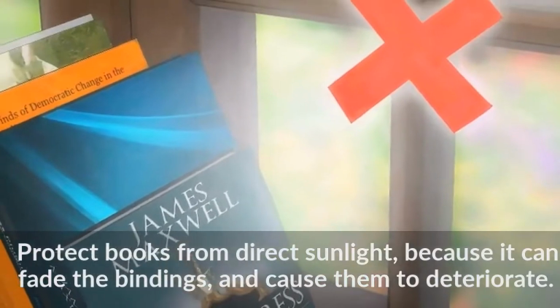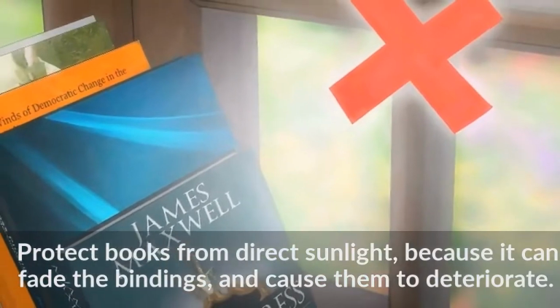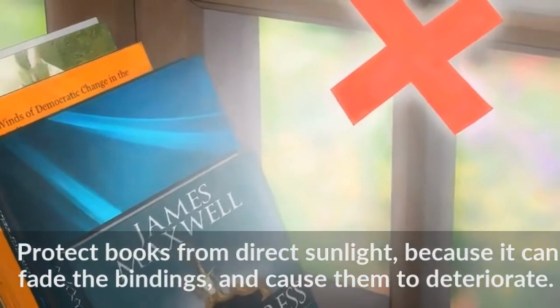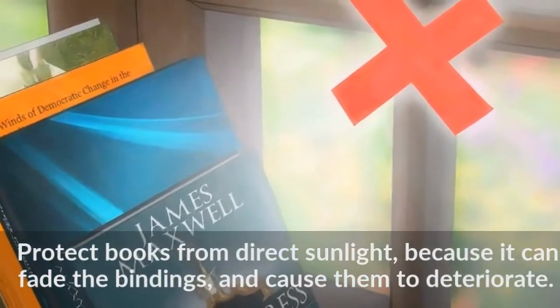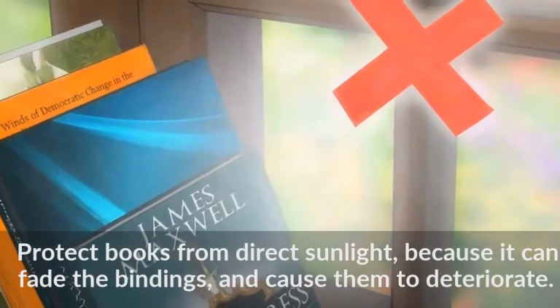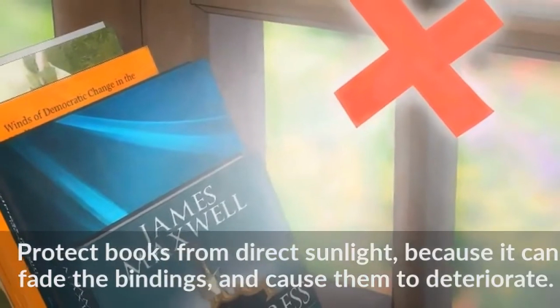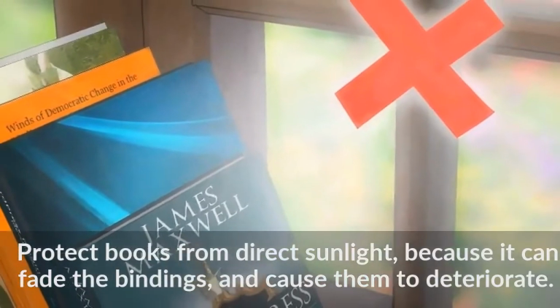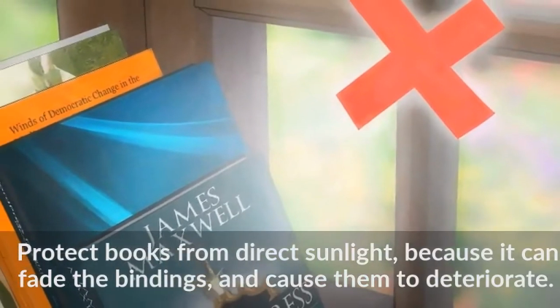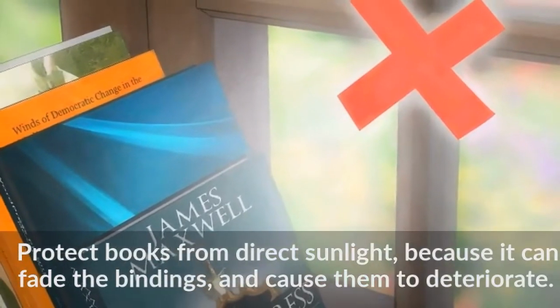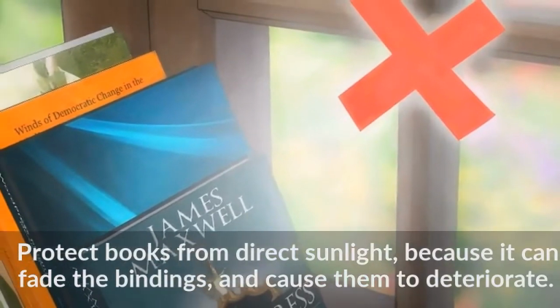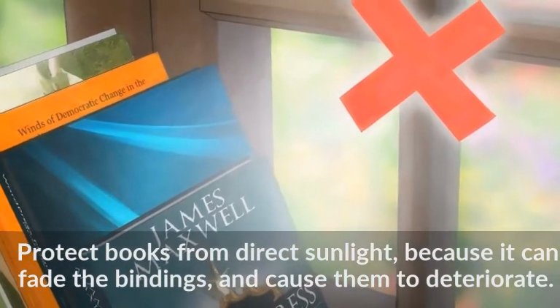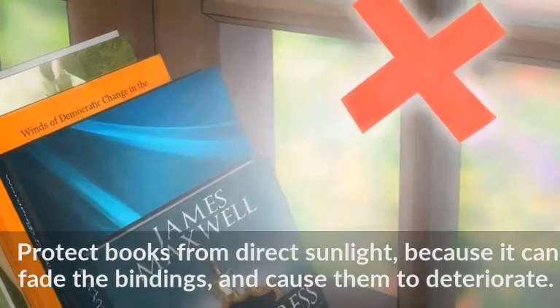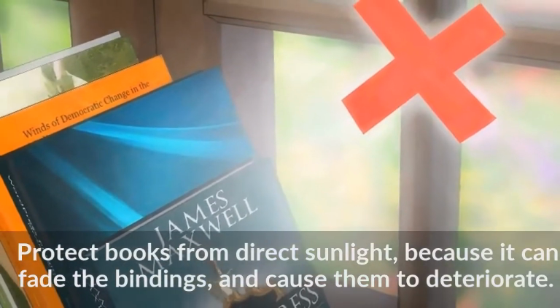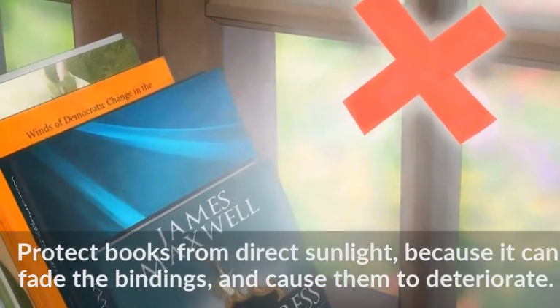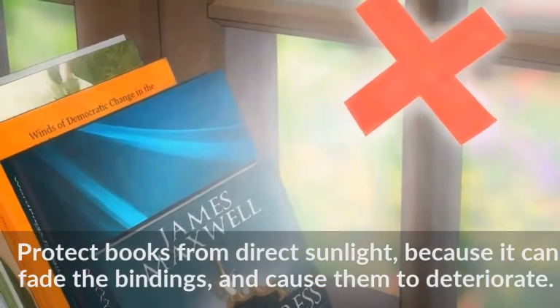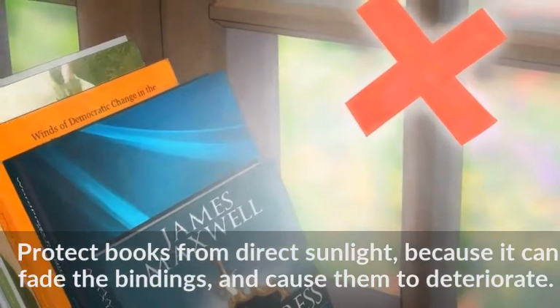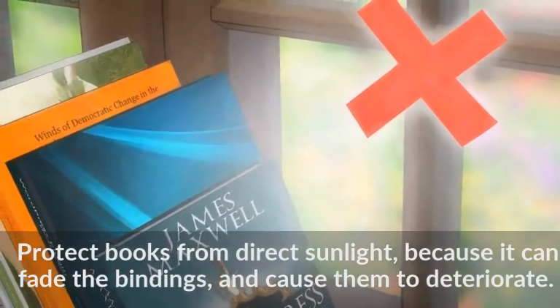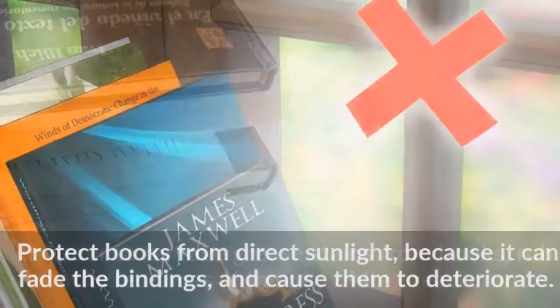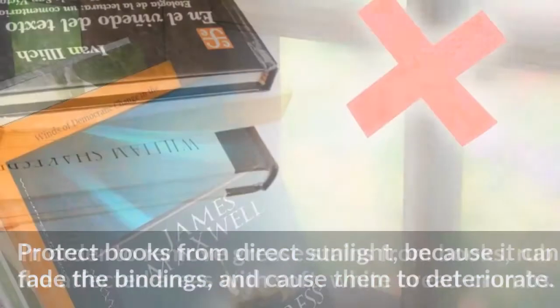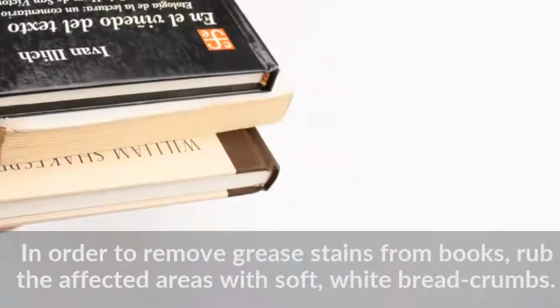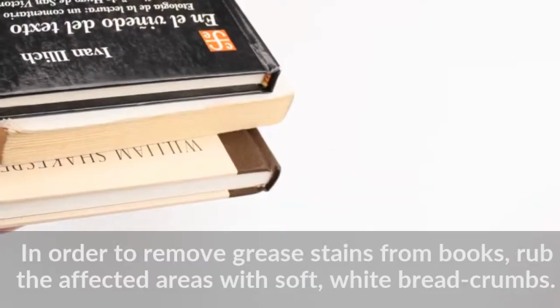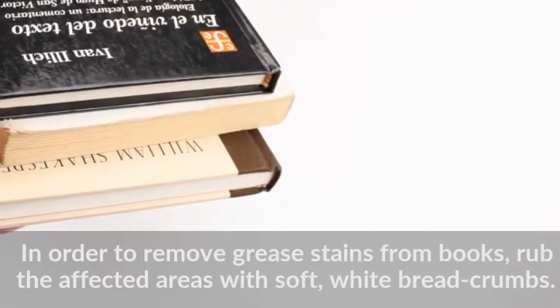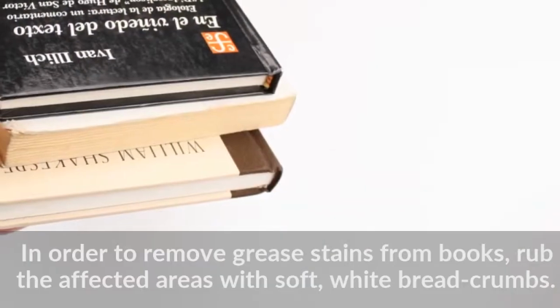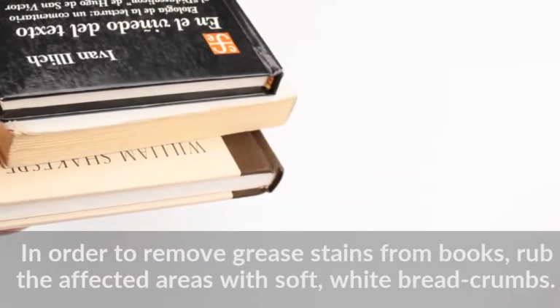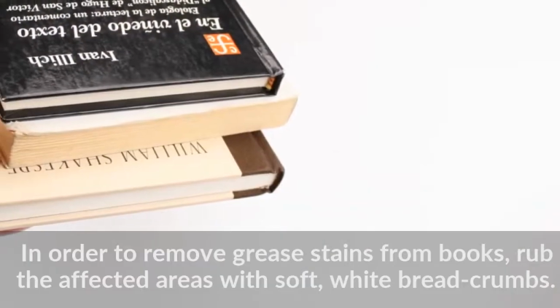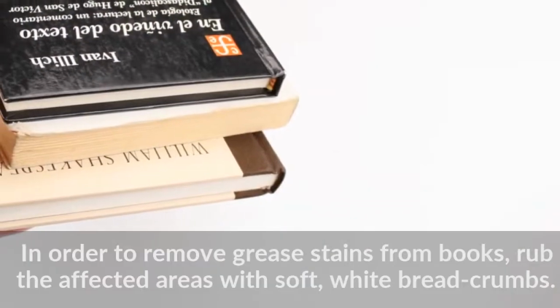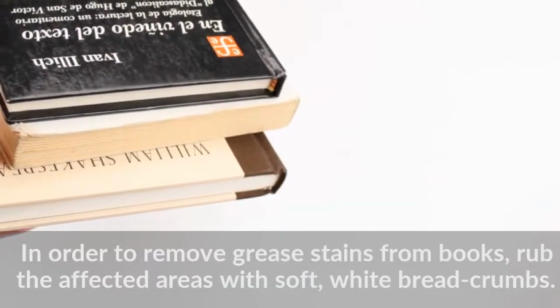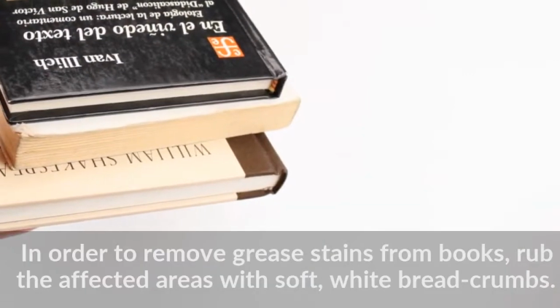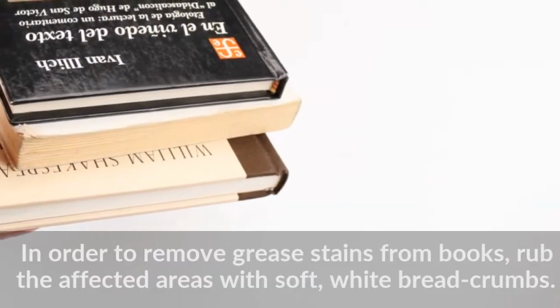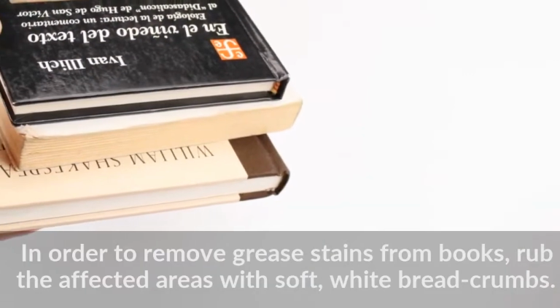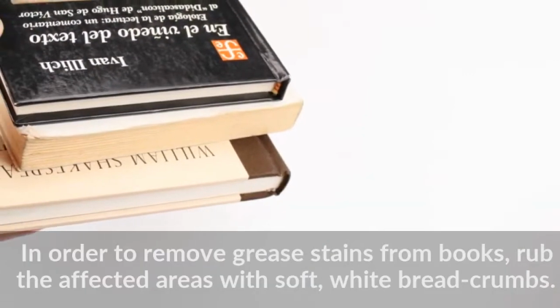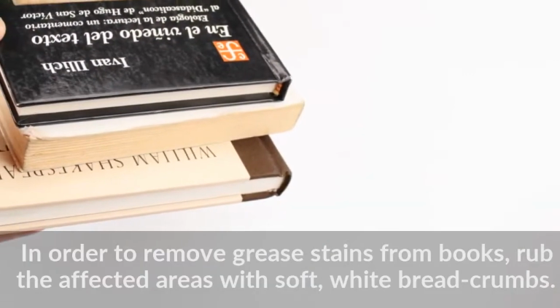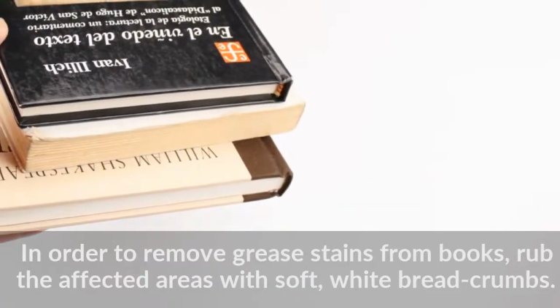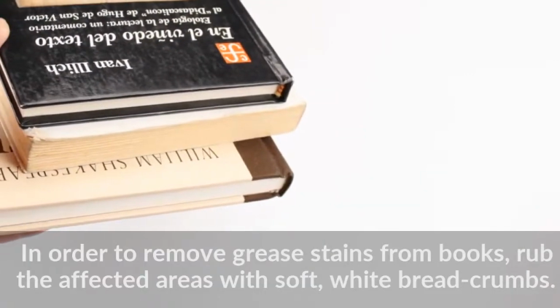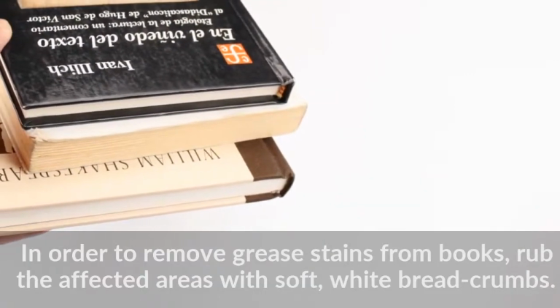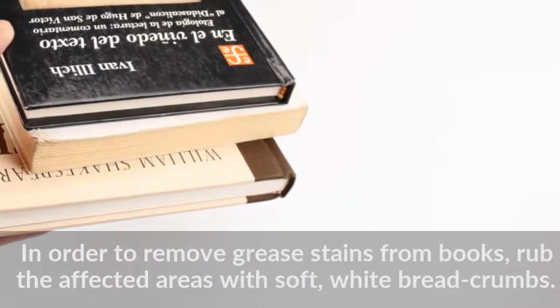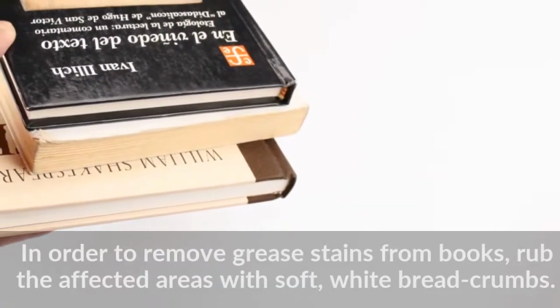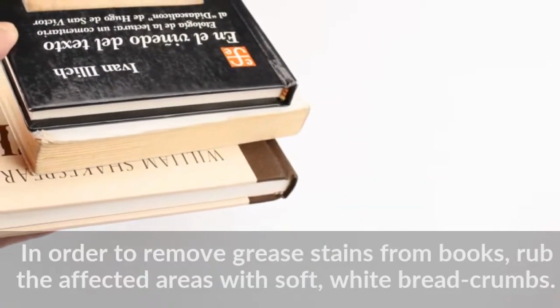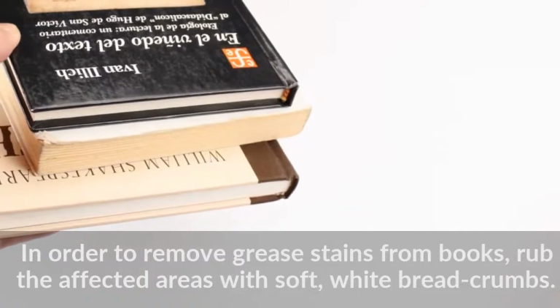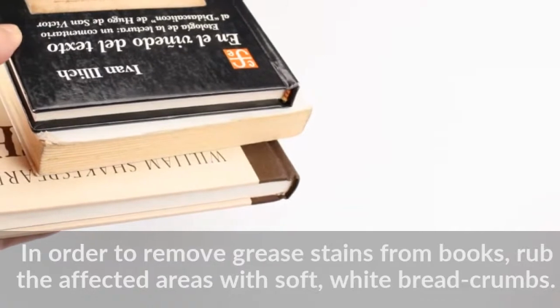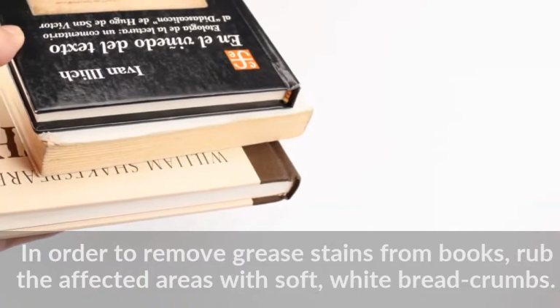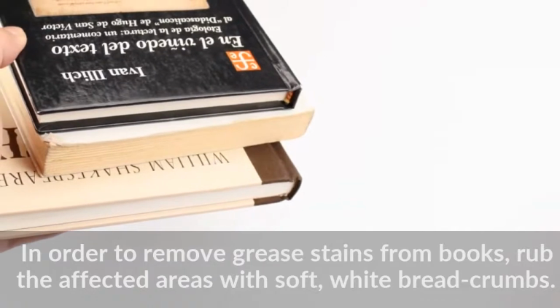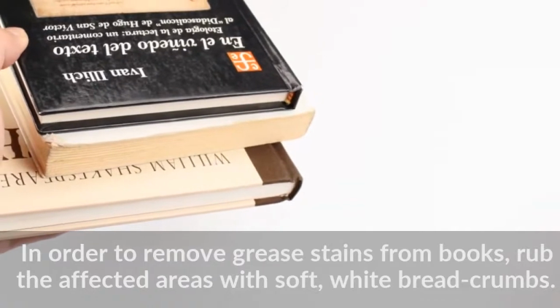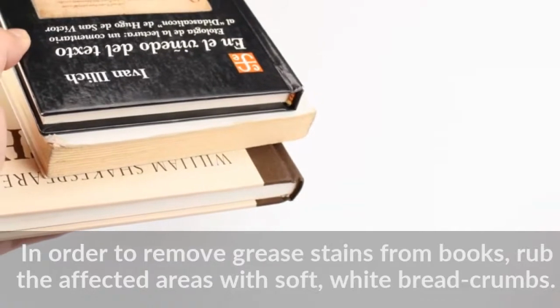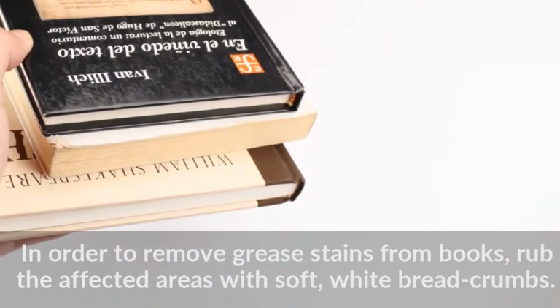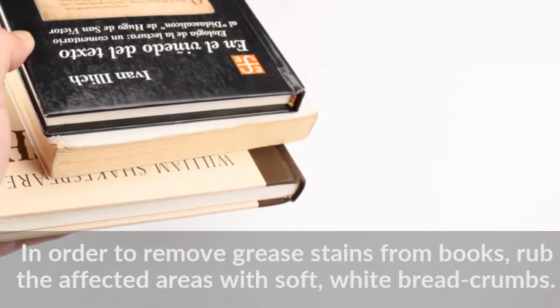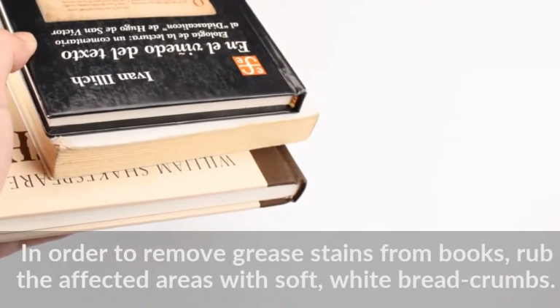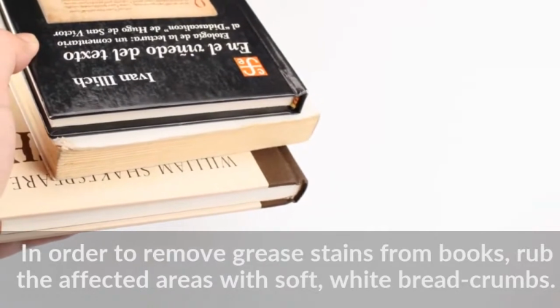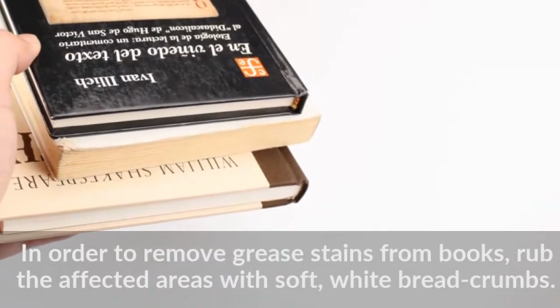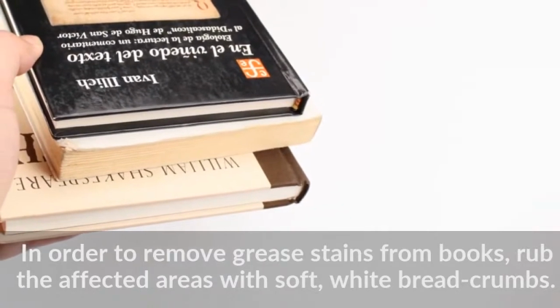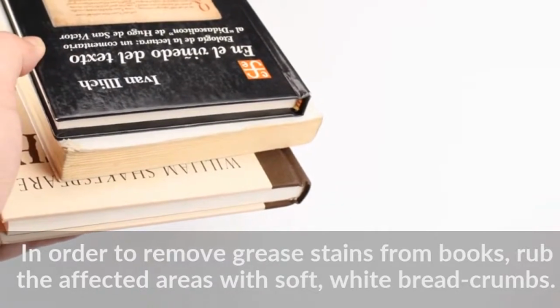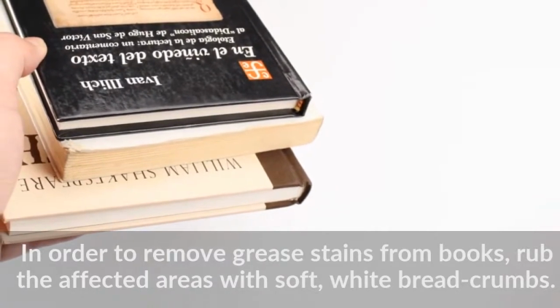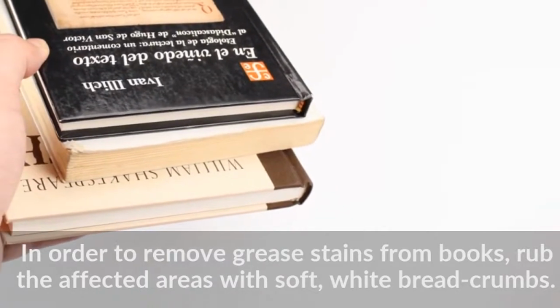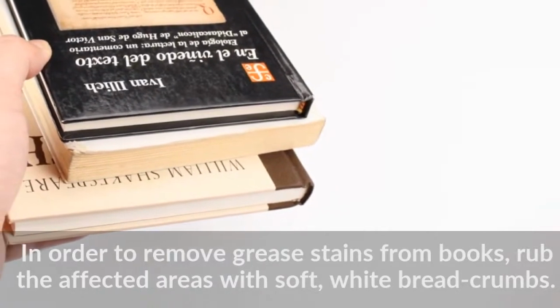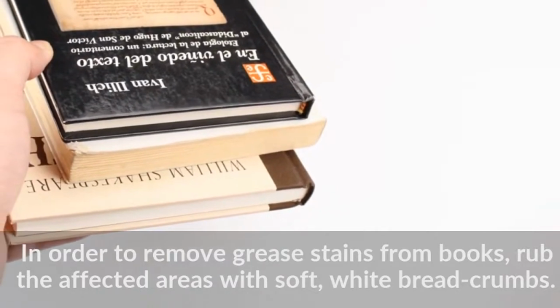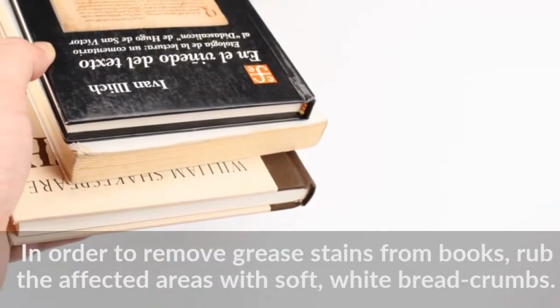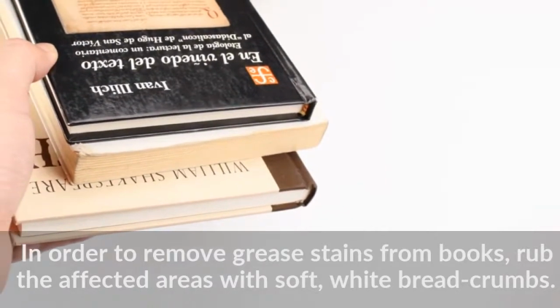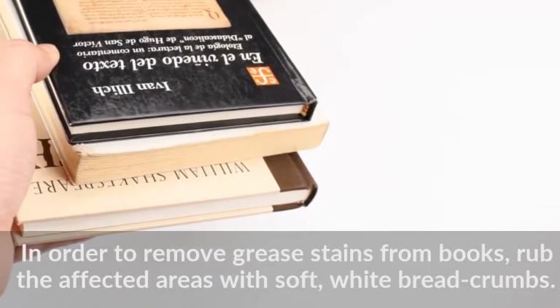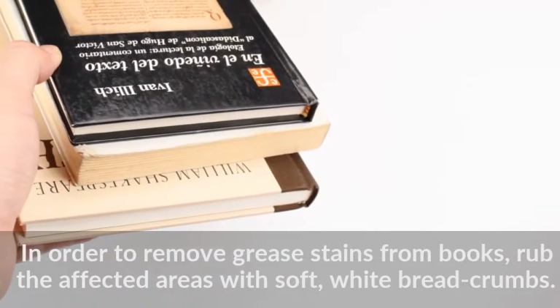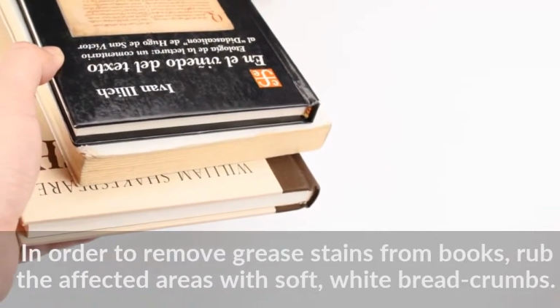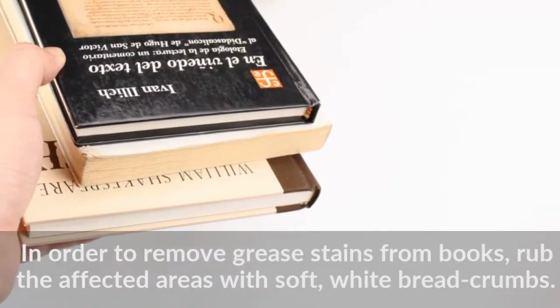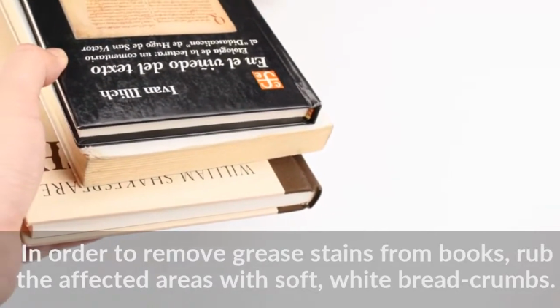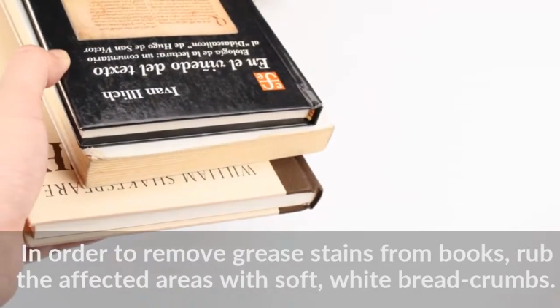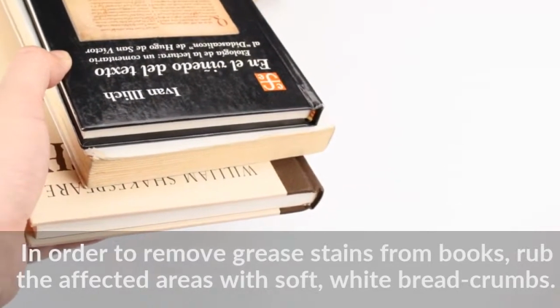In order to remove grease stains from books, rub the affected areas with soft white bread crumbs.